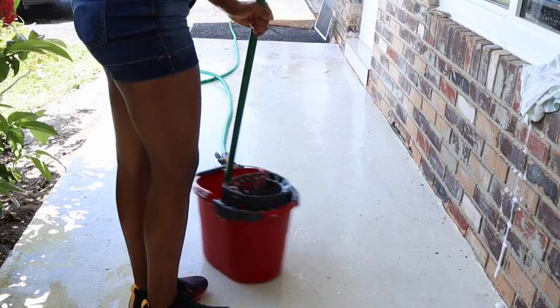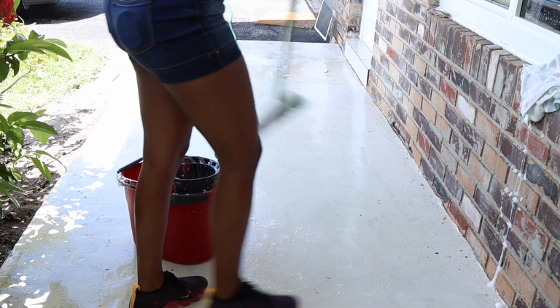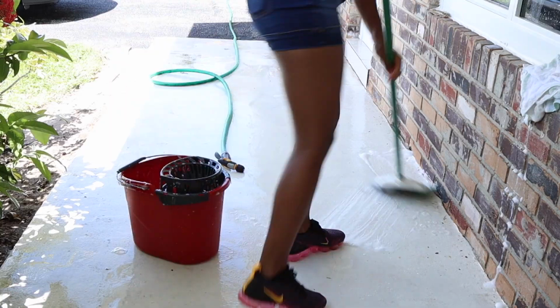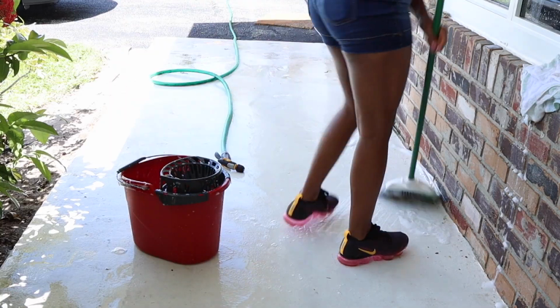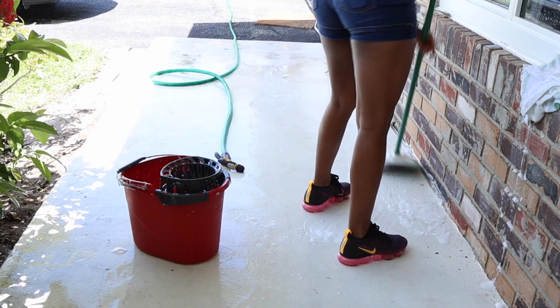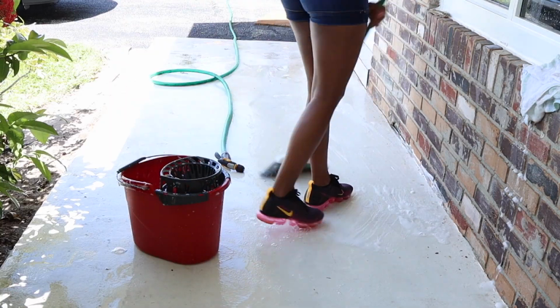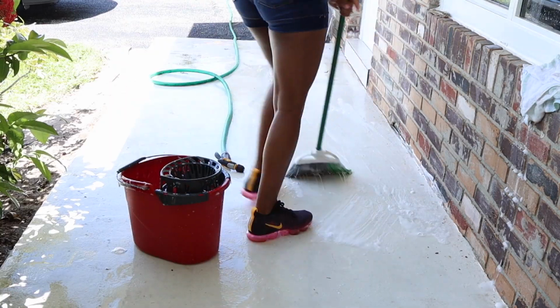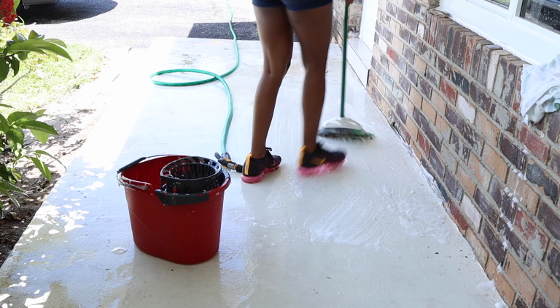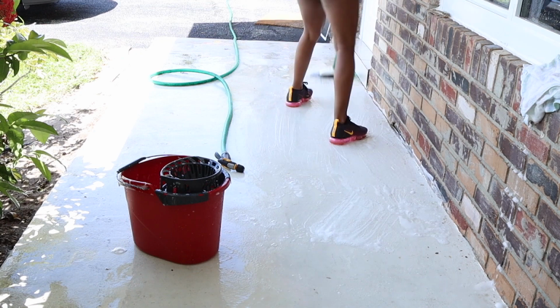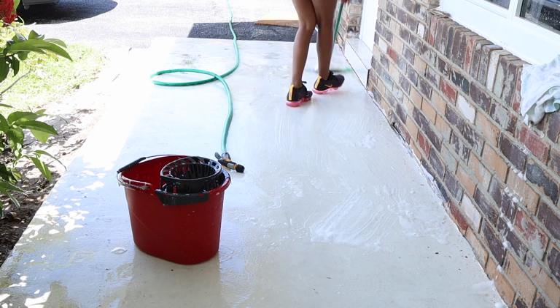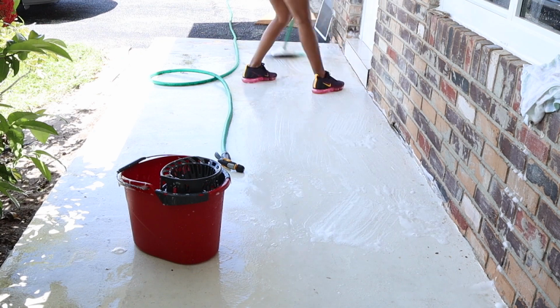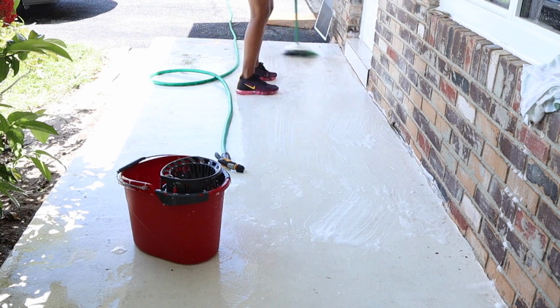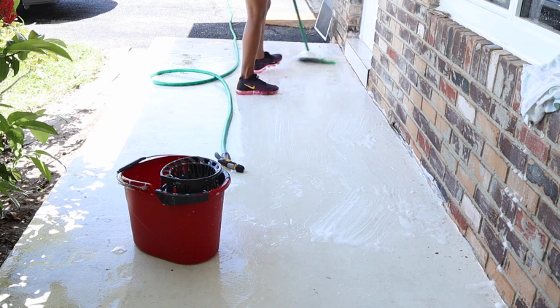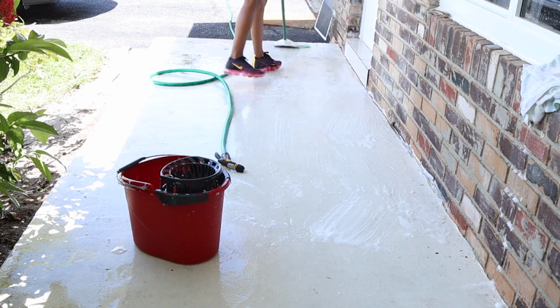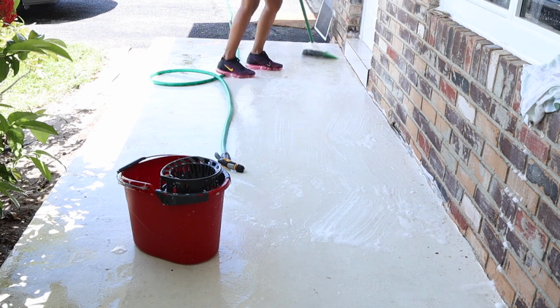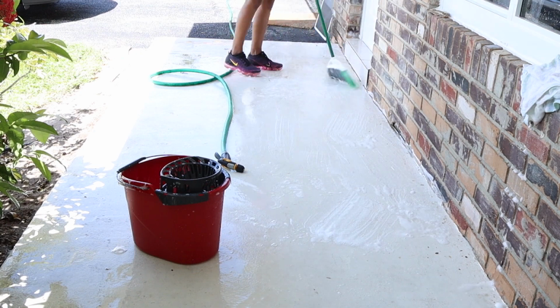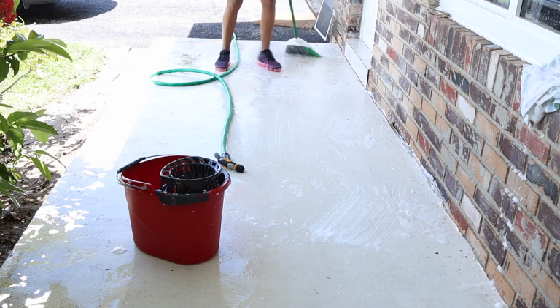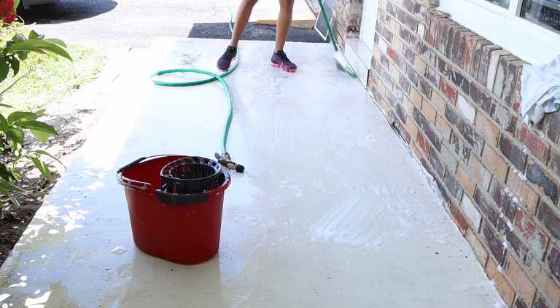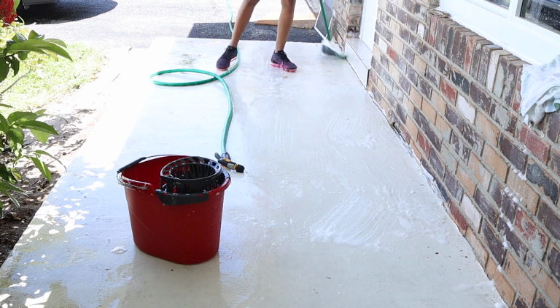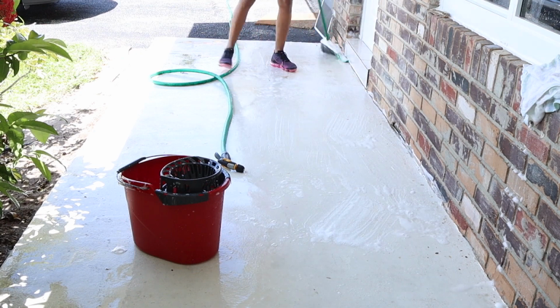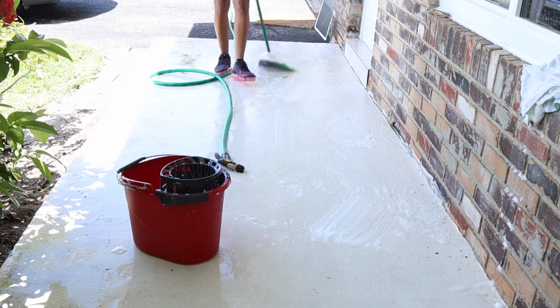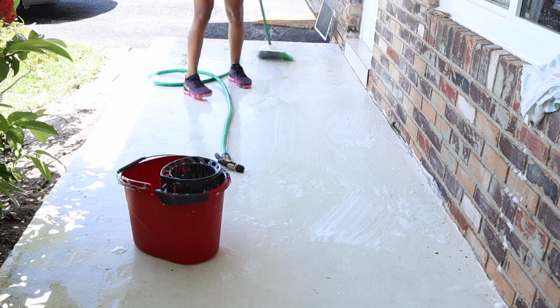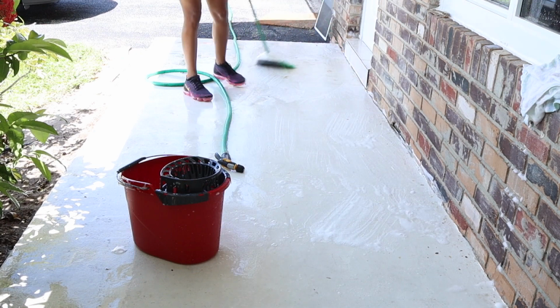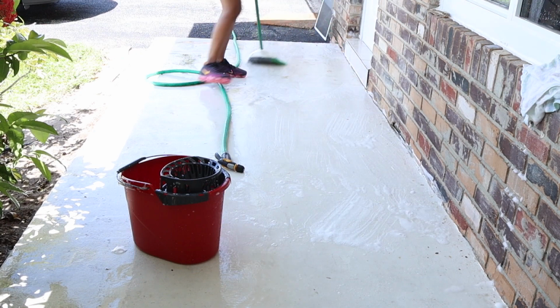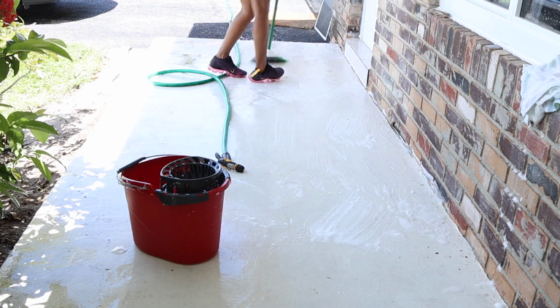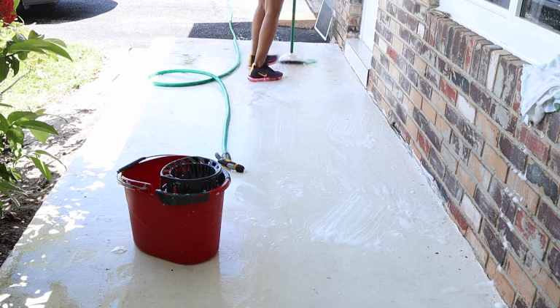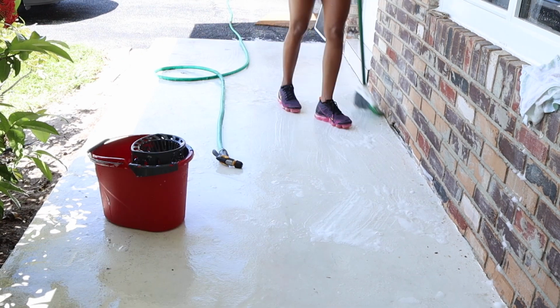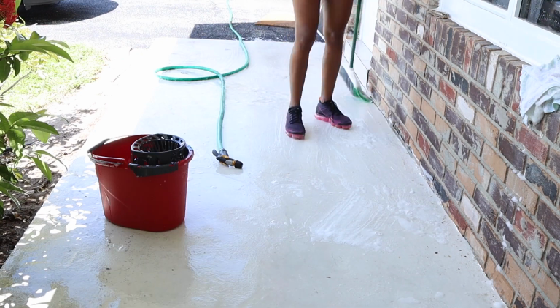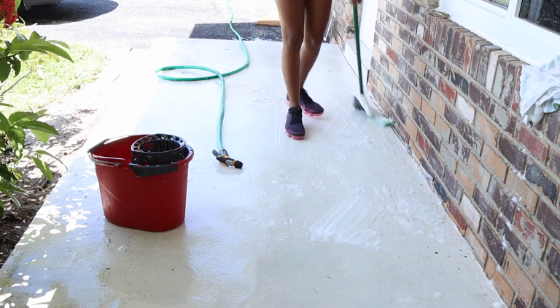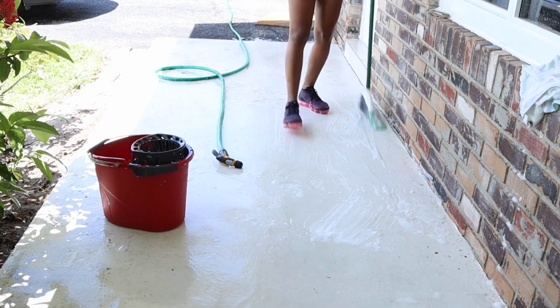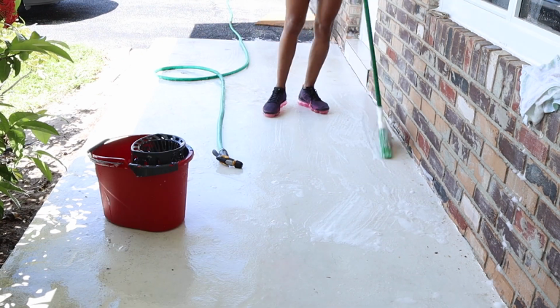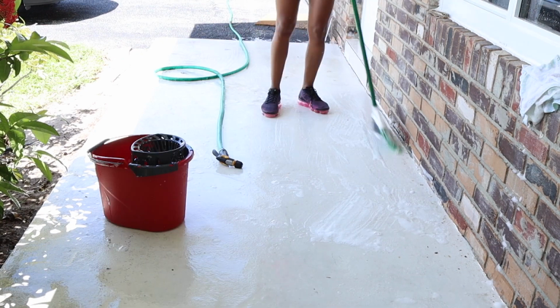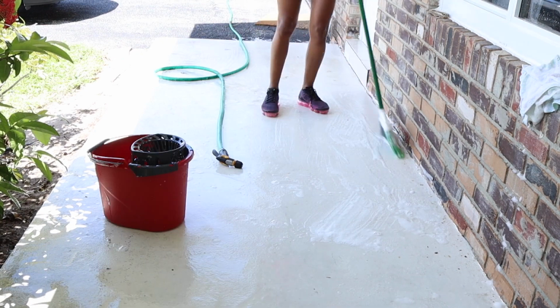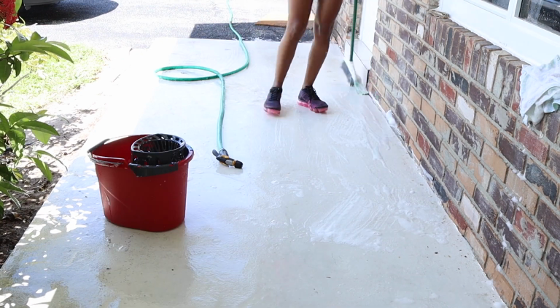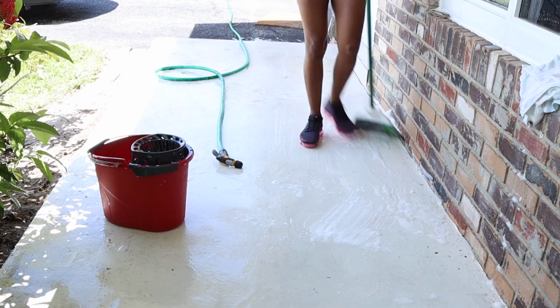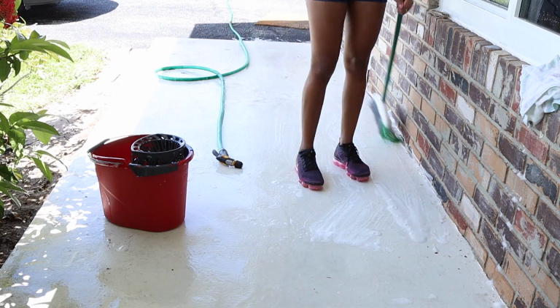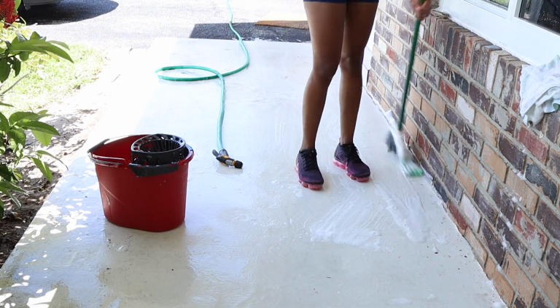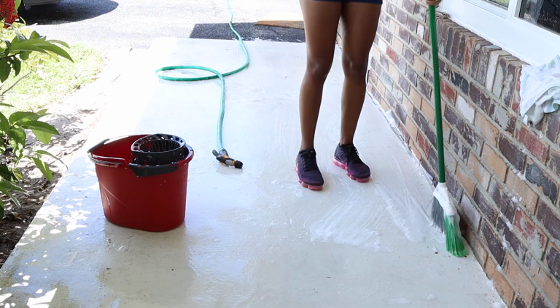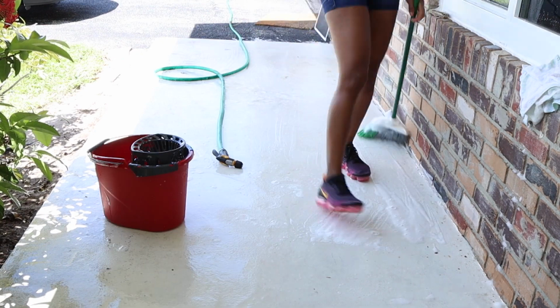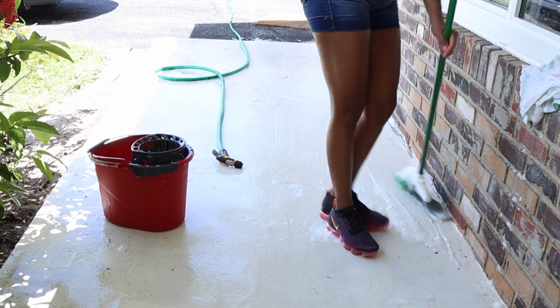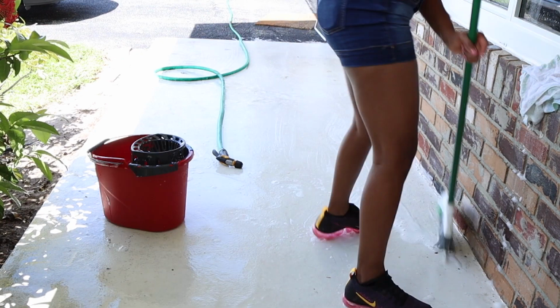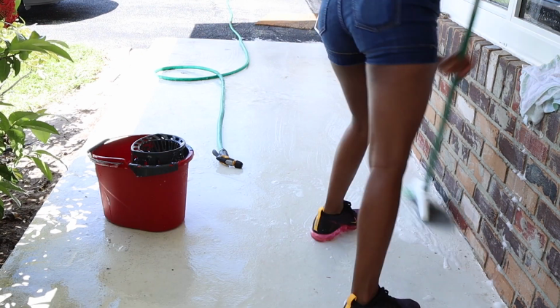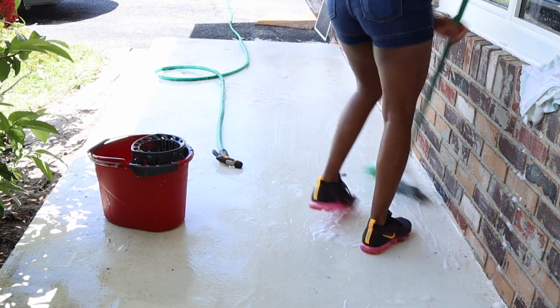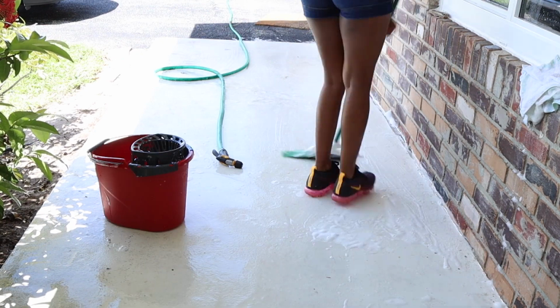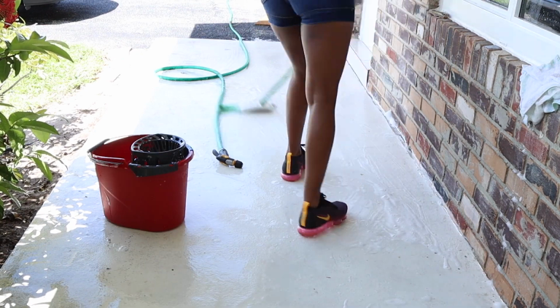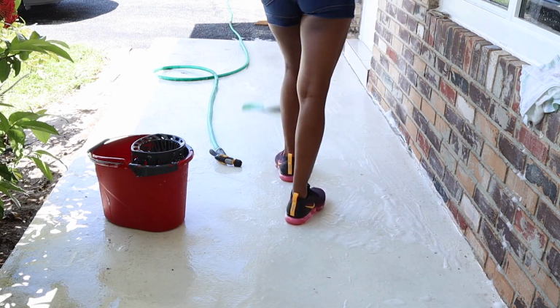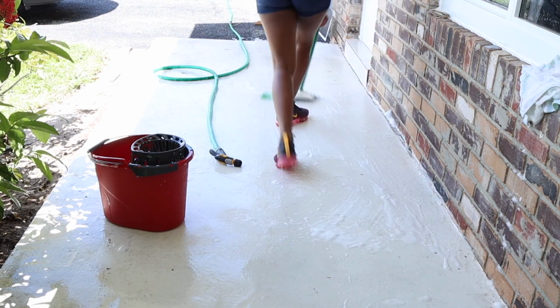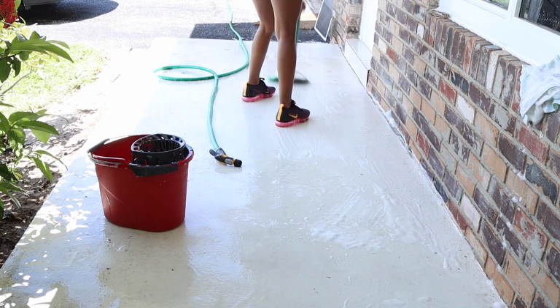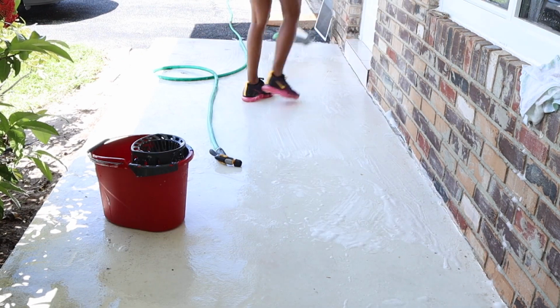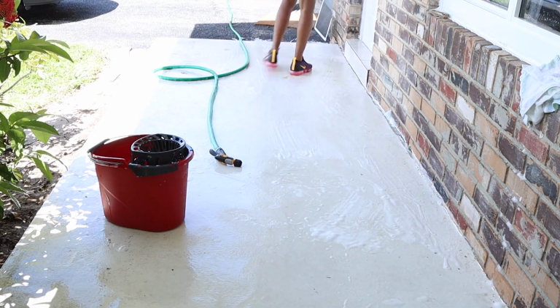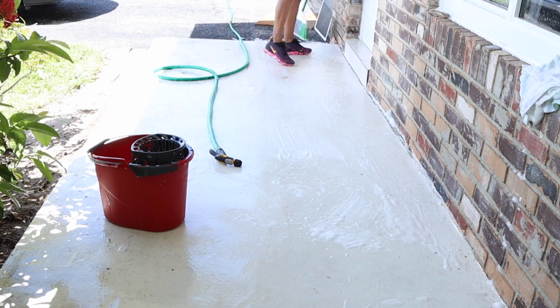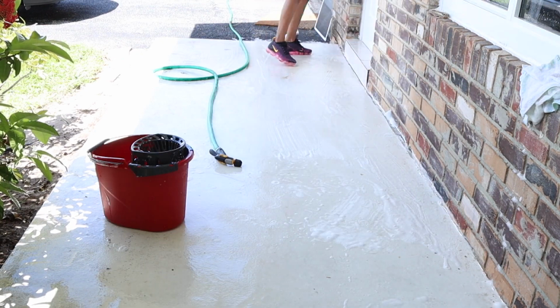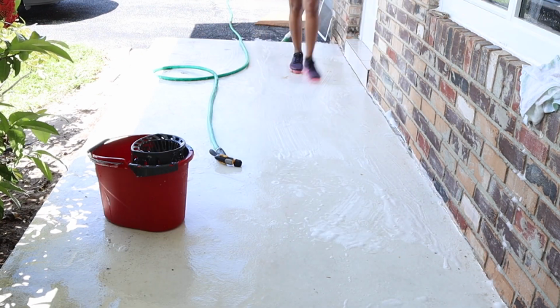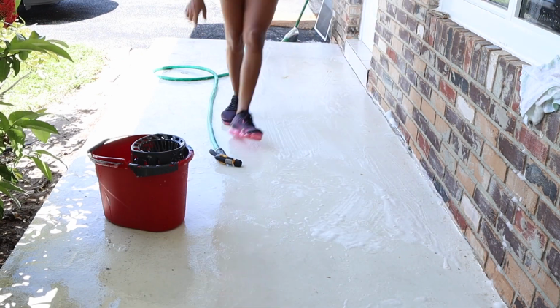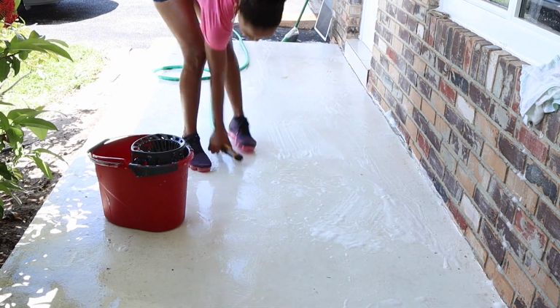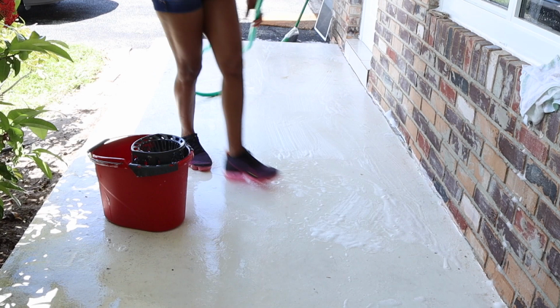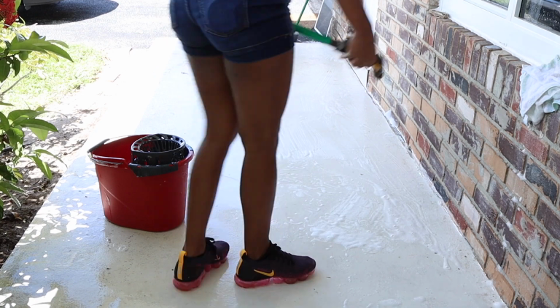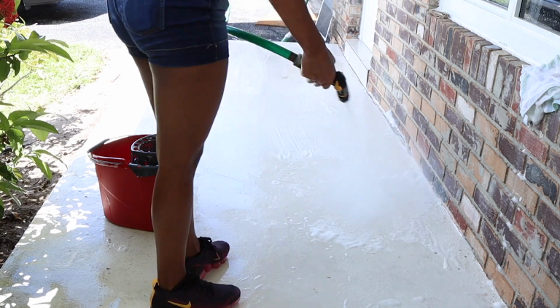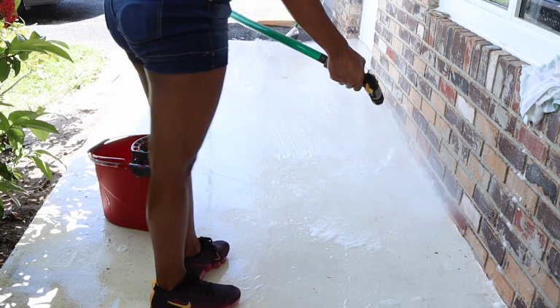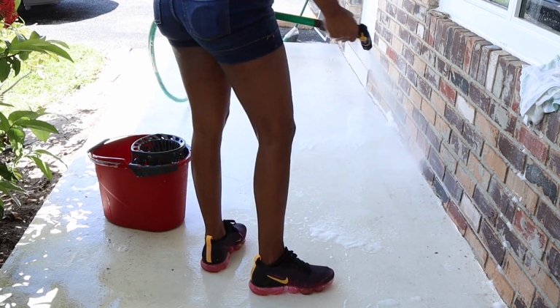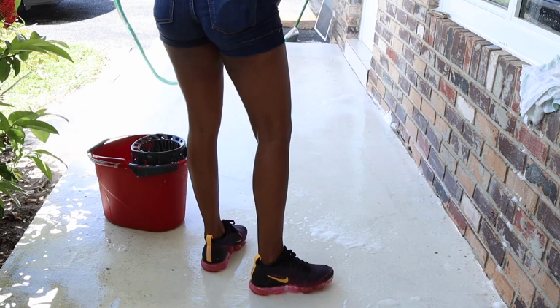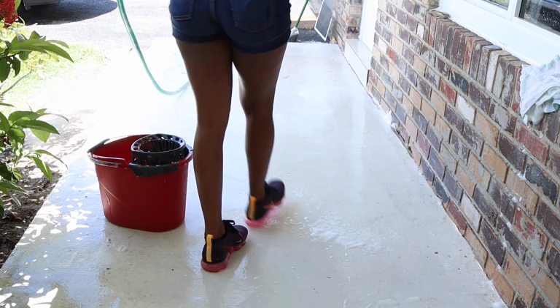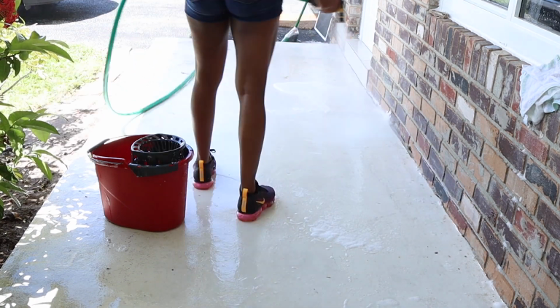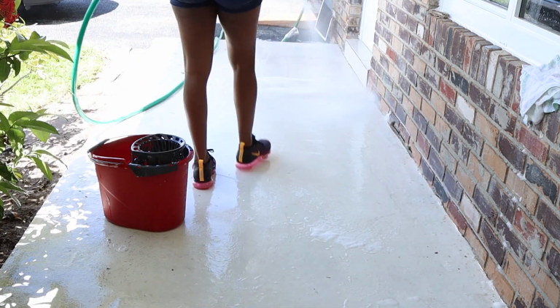These marks on the floor come from a tree that is right next to us and also from the rain, so as soon as I put chlorine on it, it all went away.